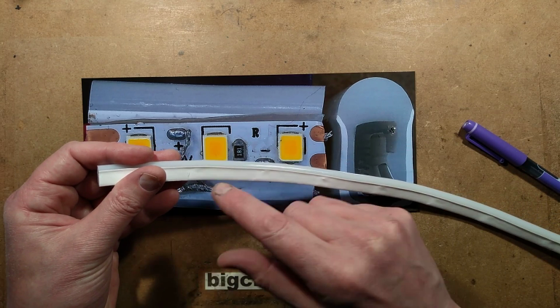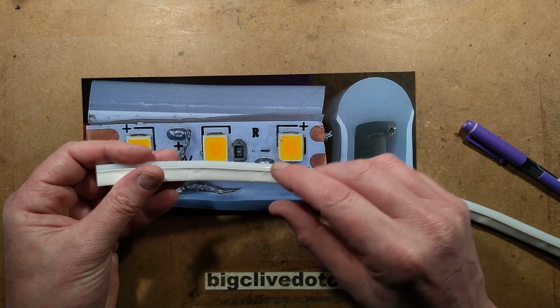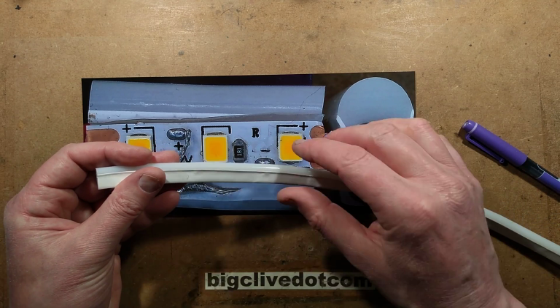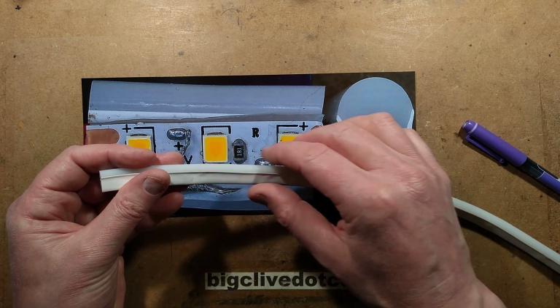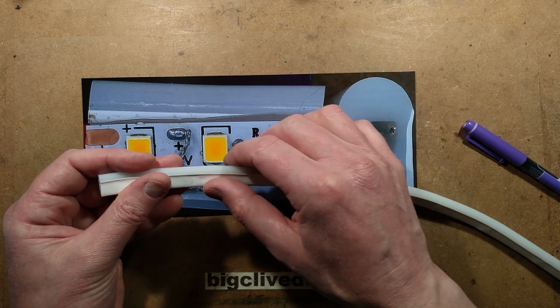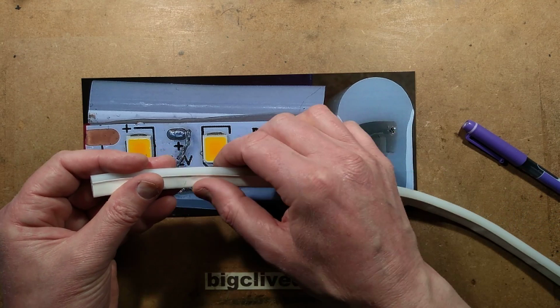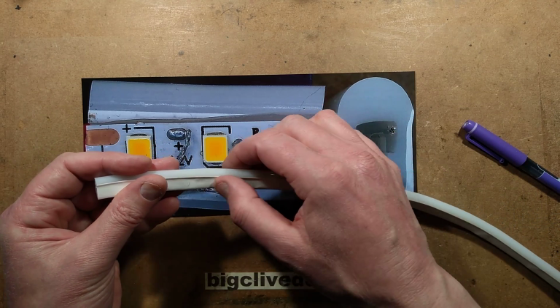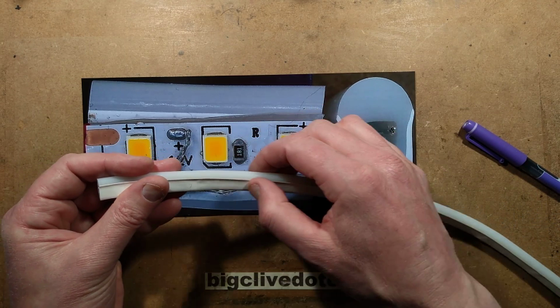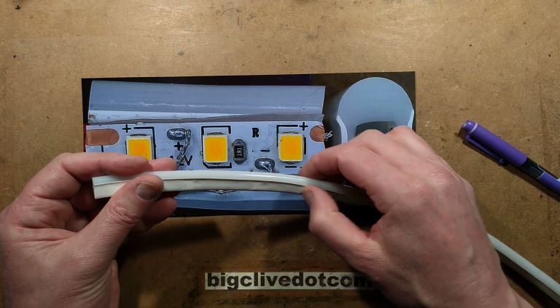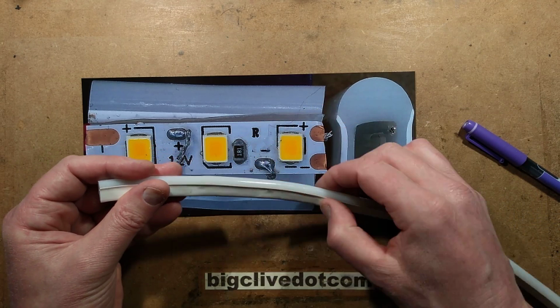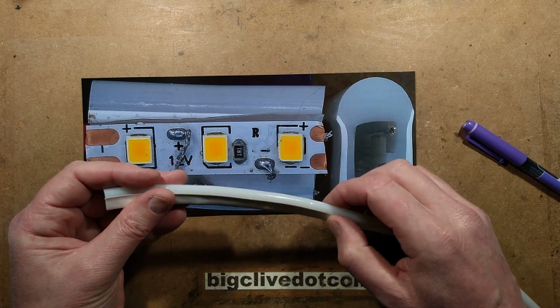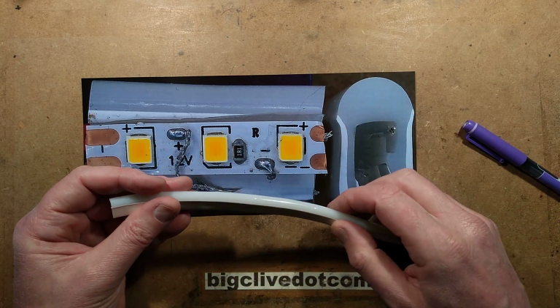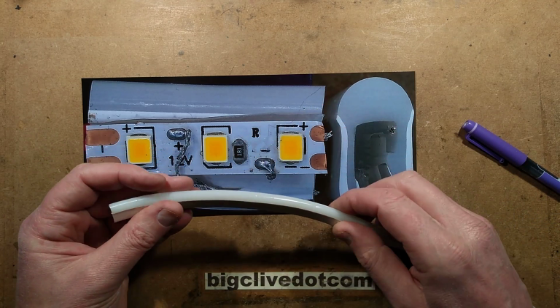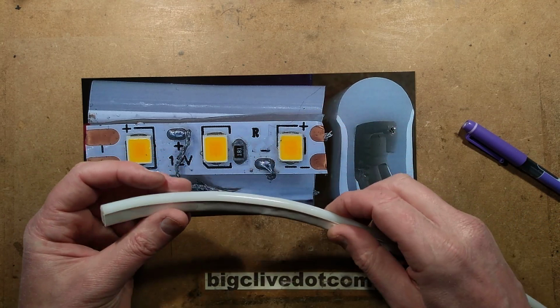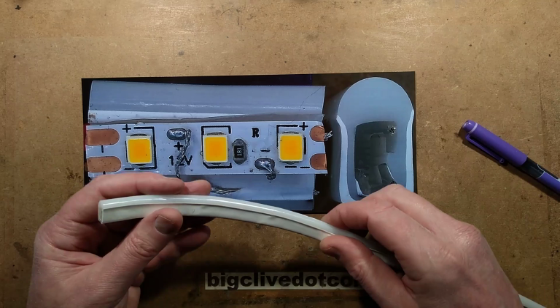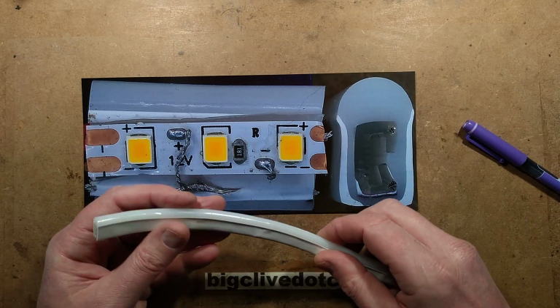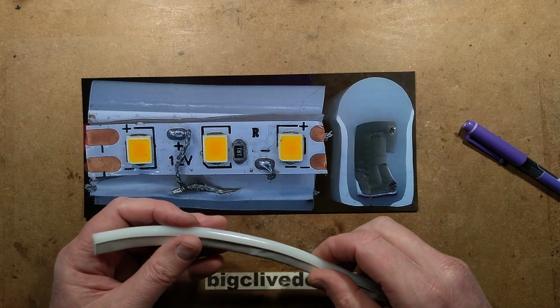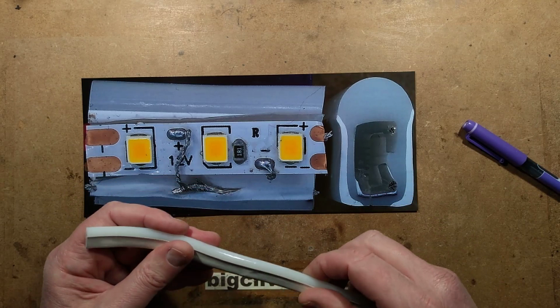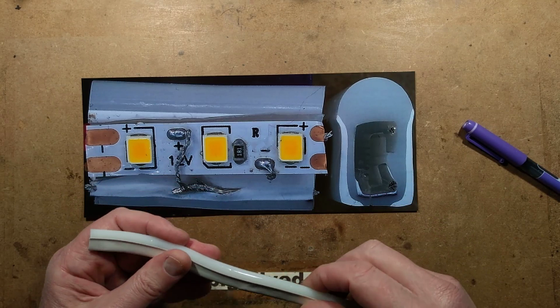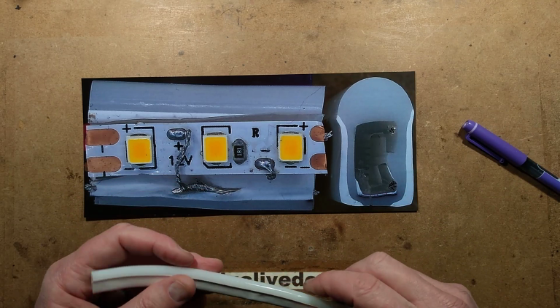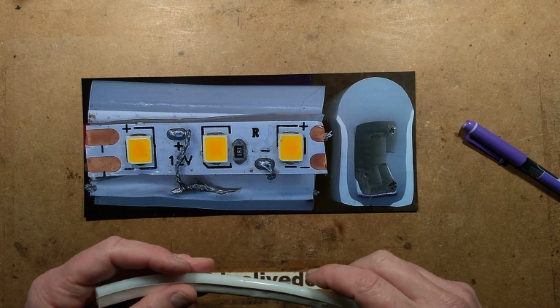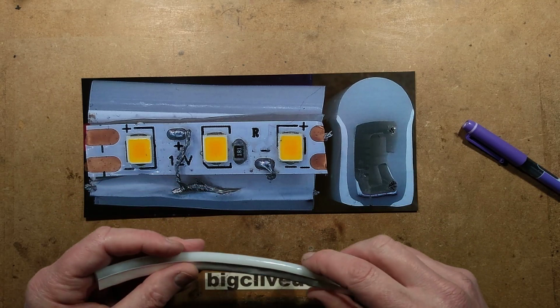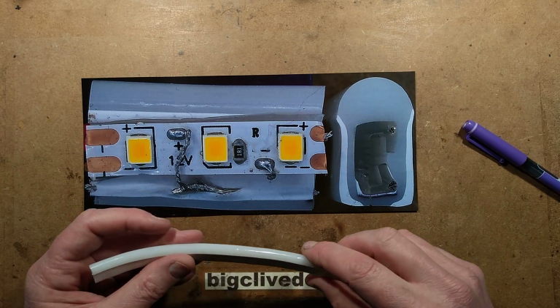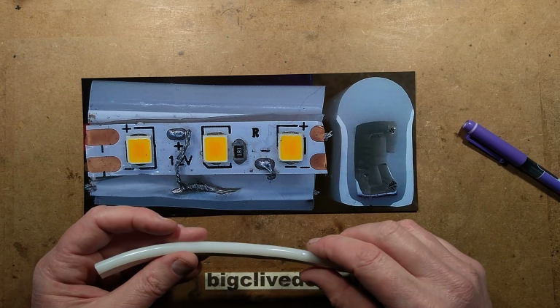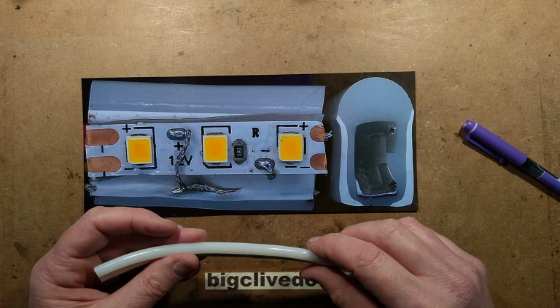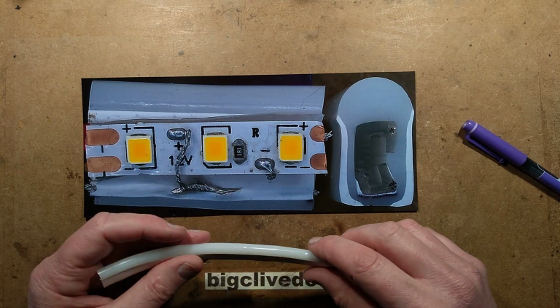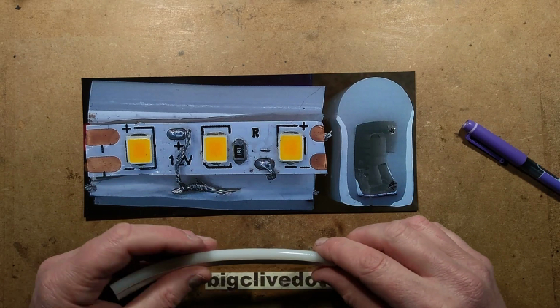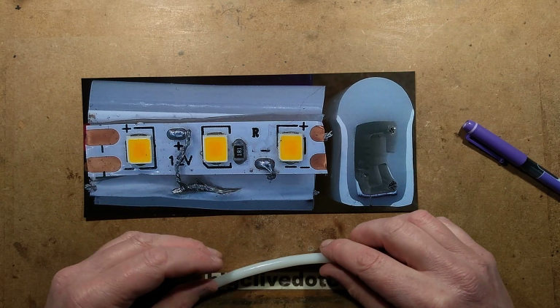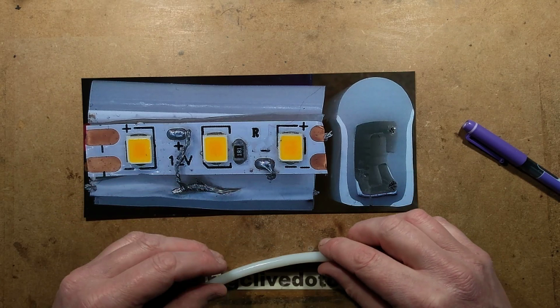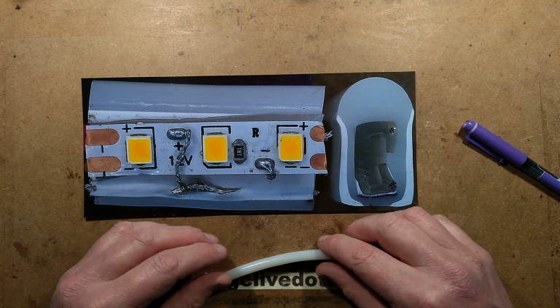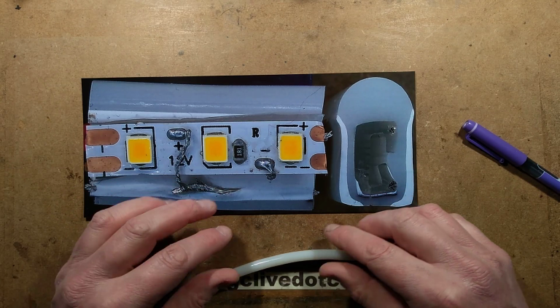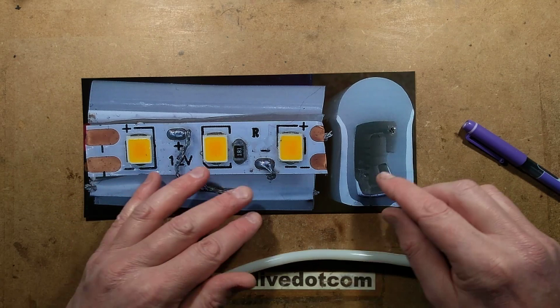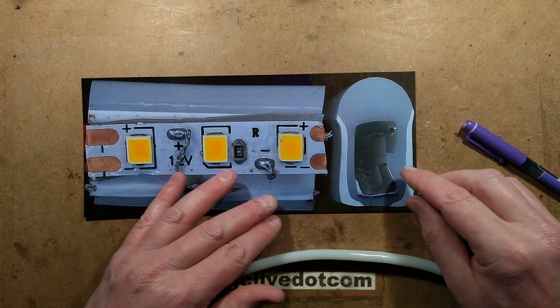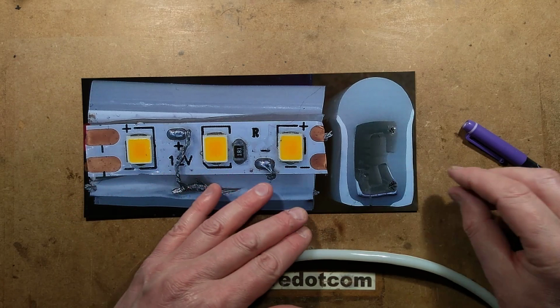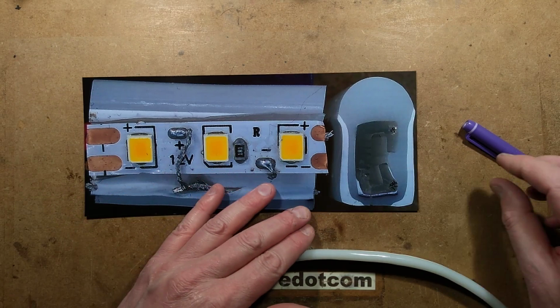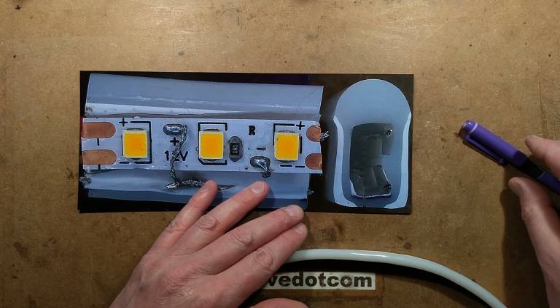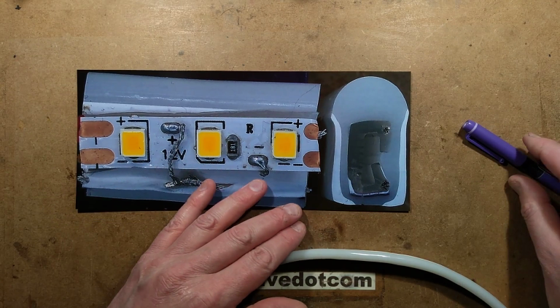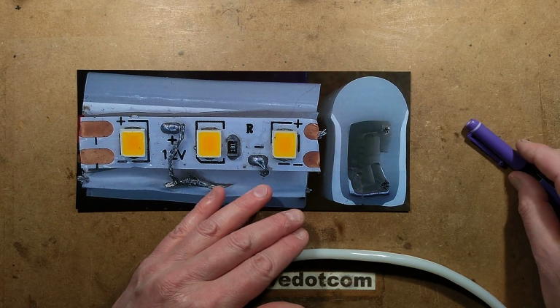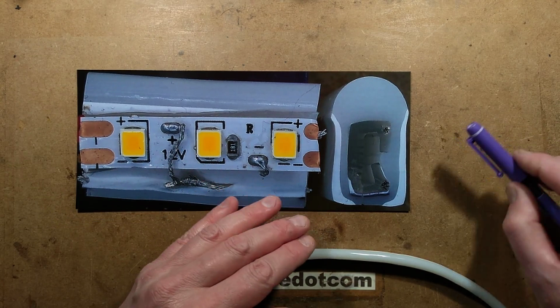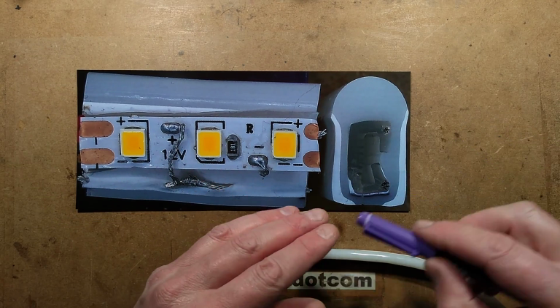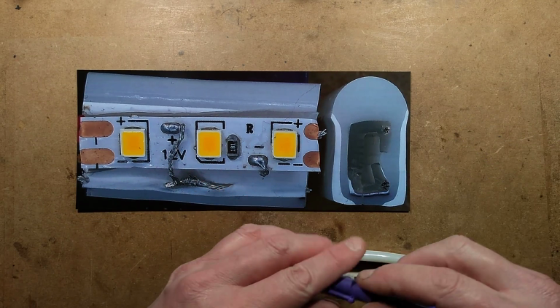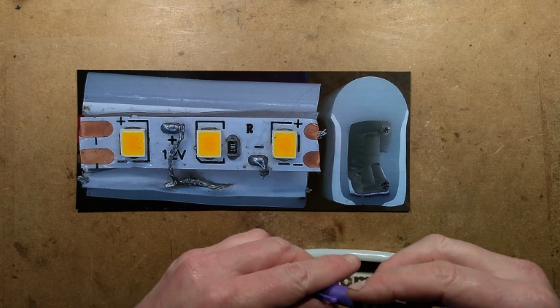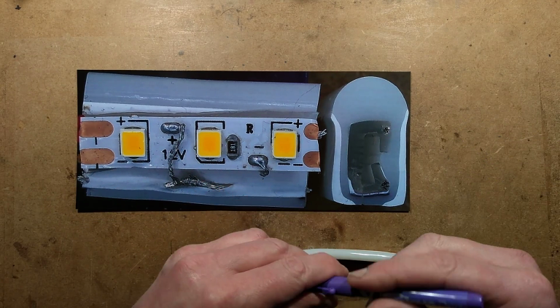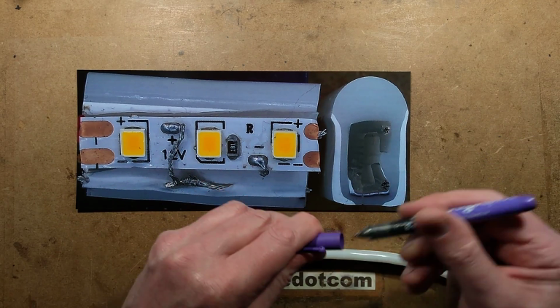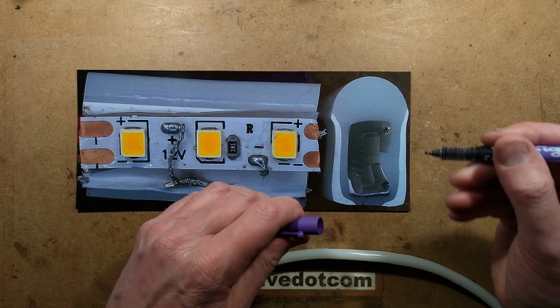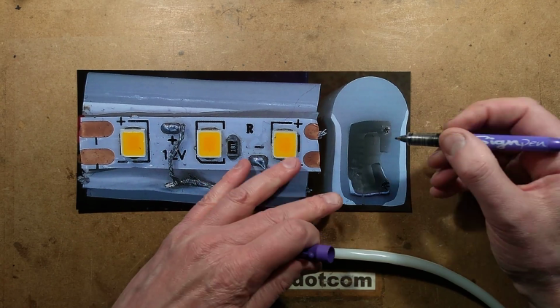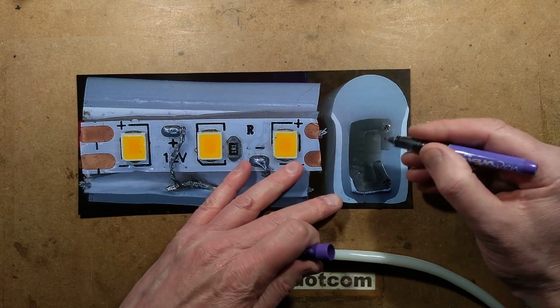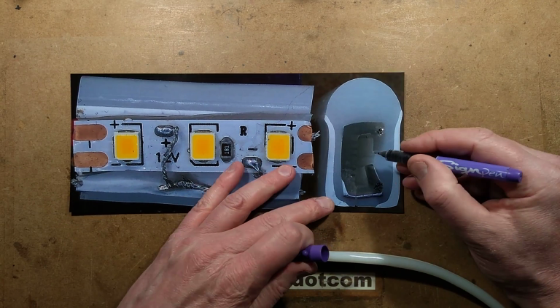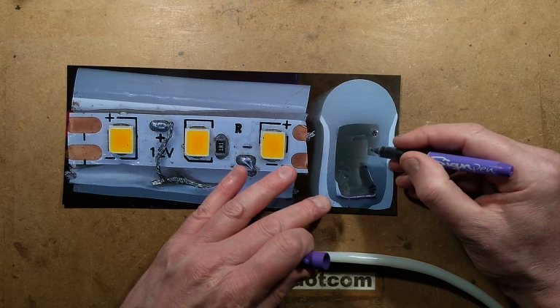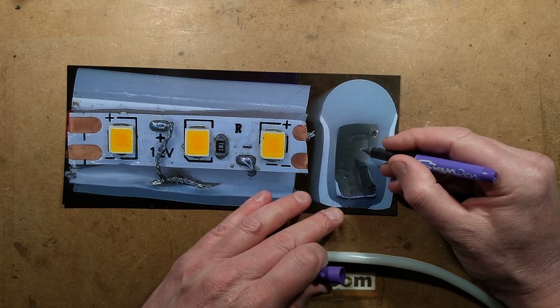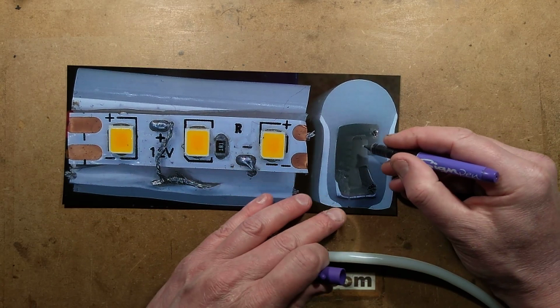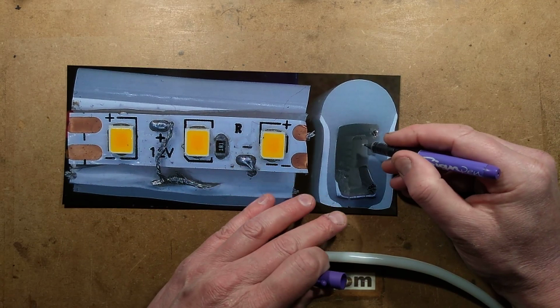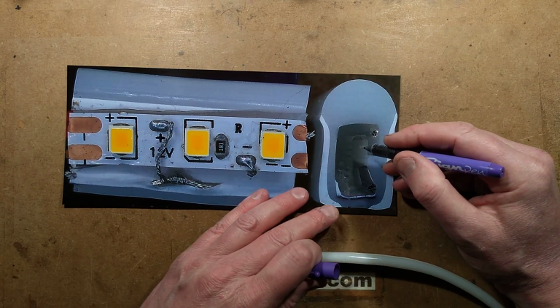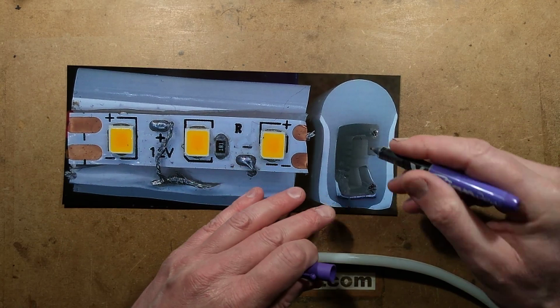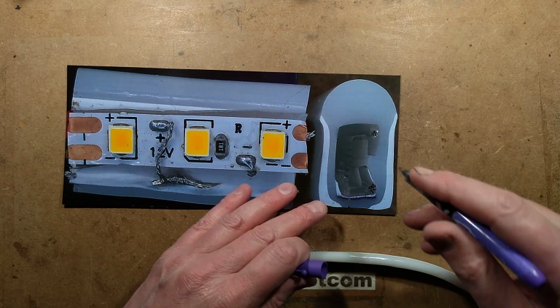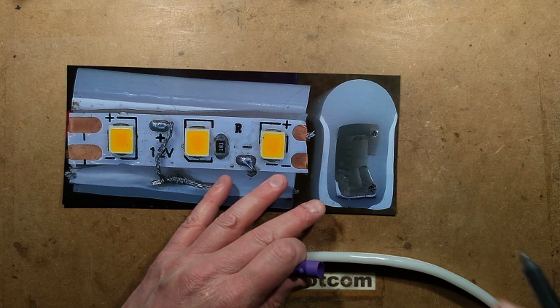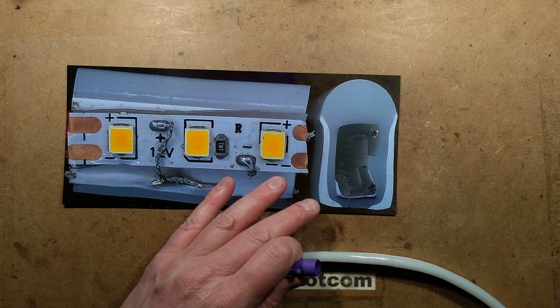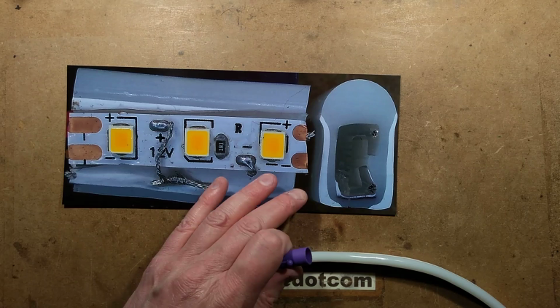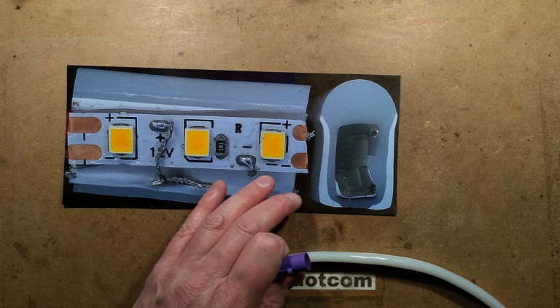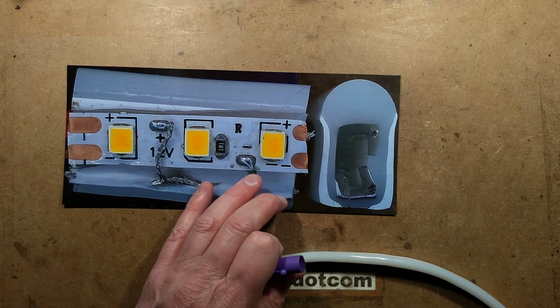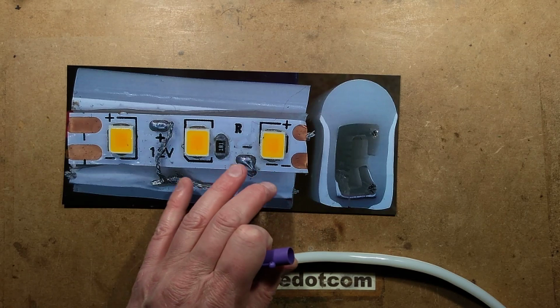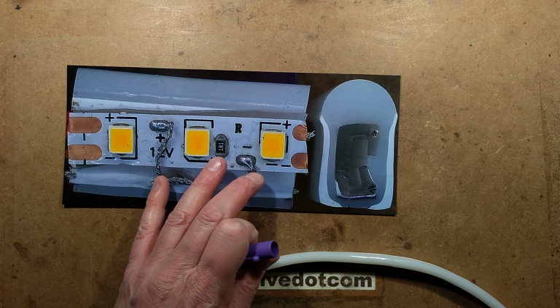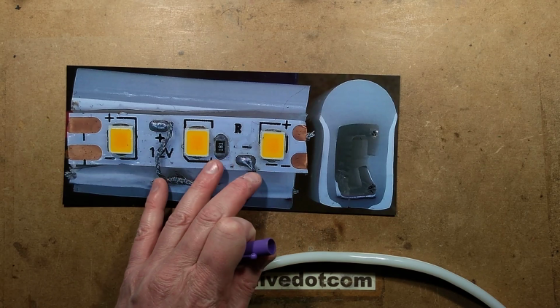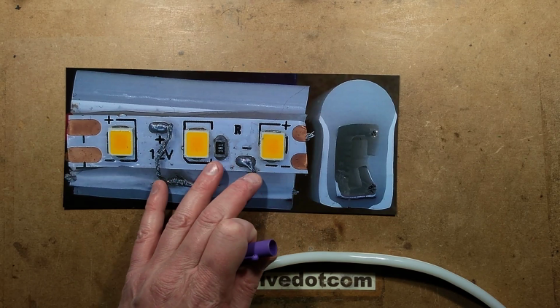Those ripples are the connections into the inner circuit board. So the circuit board and the LEDs — let me draw this out because it'll be clearer.